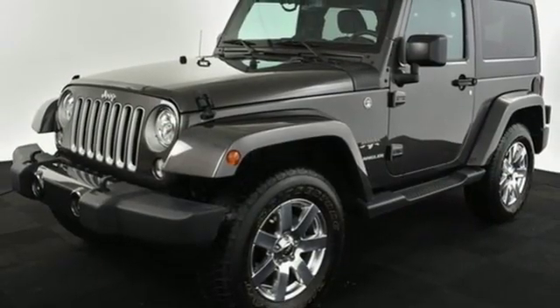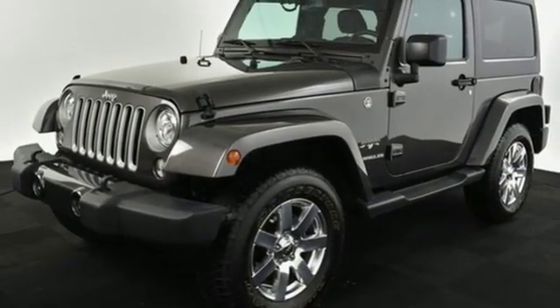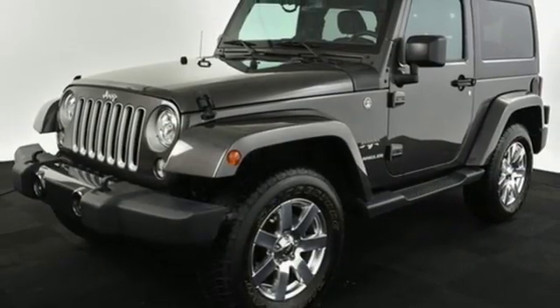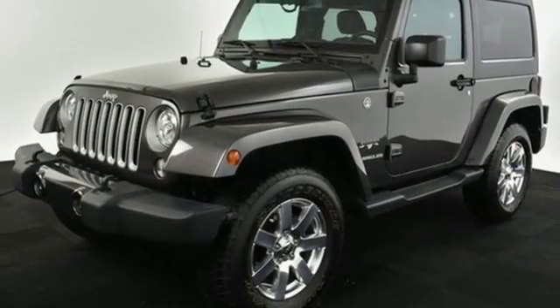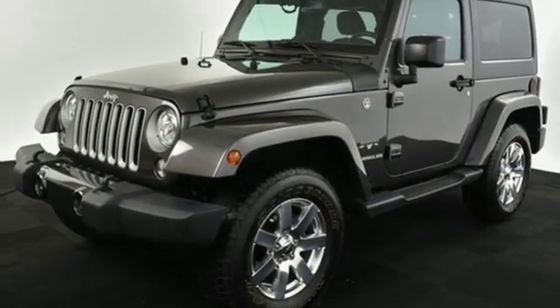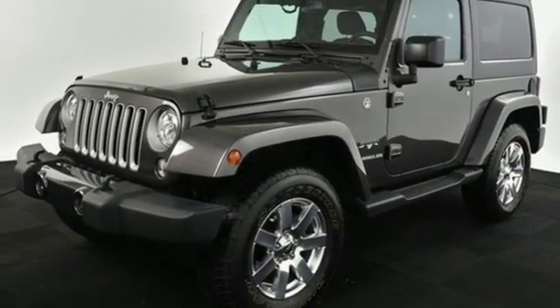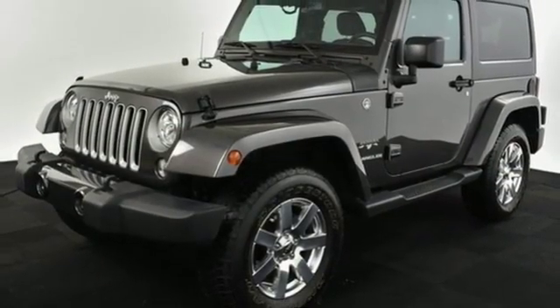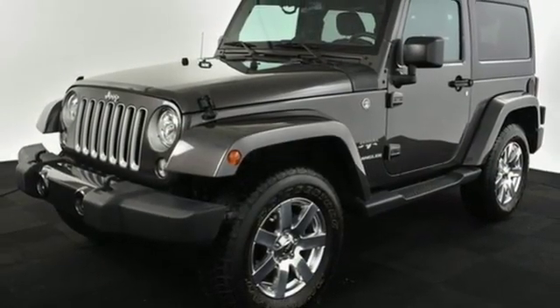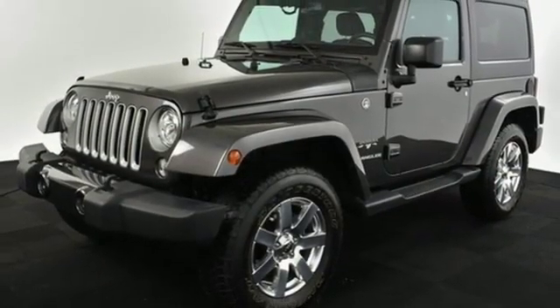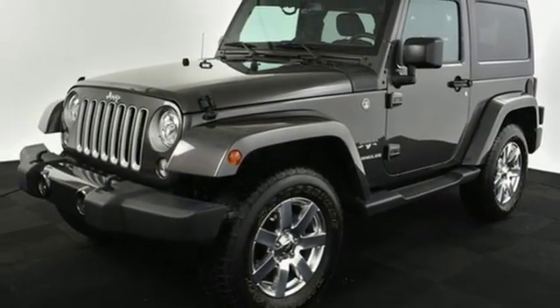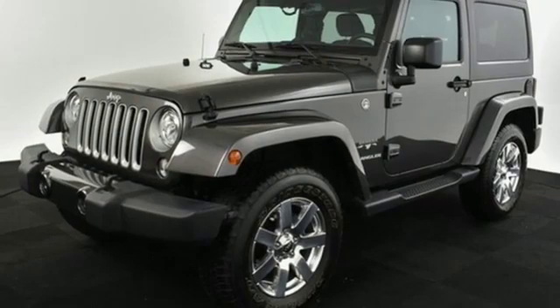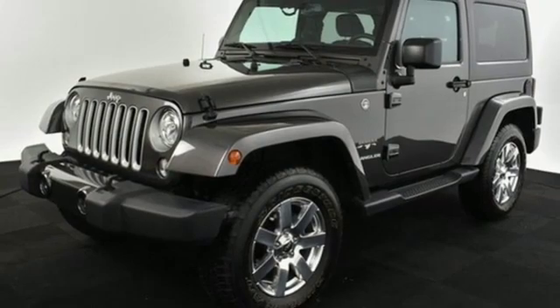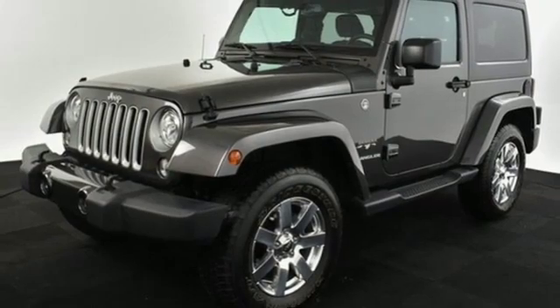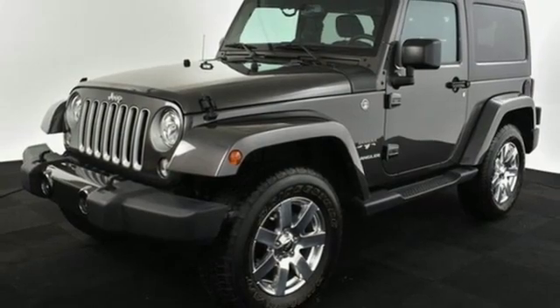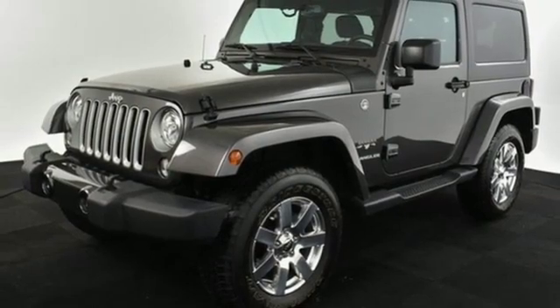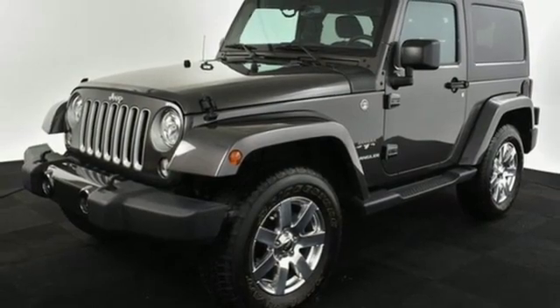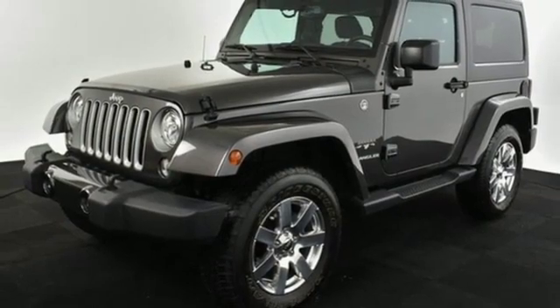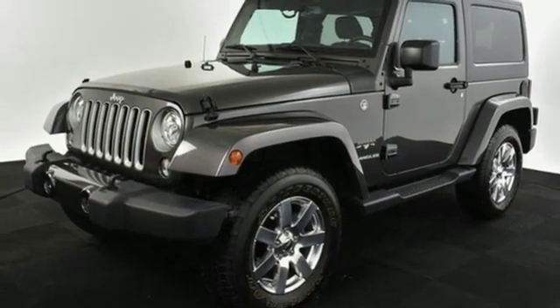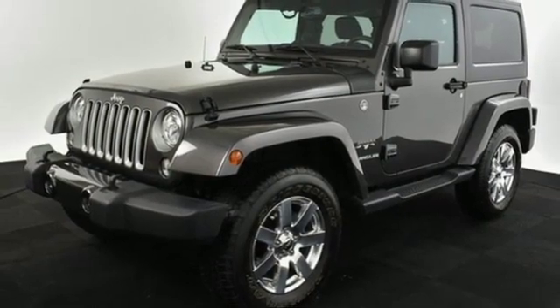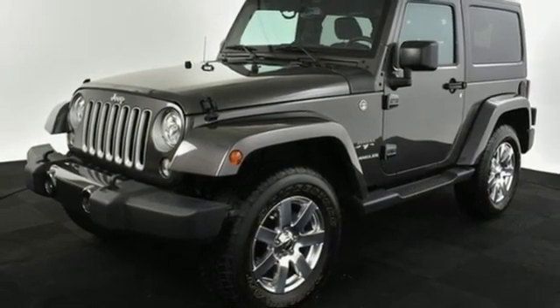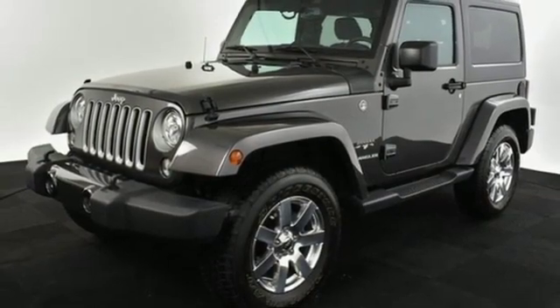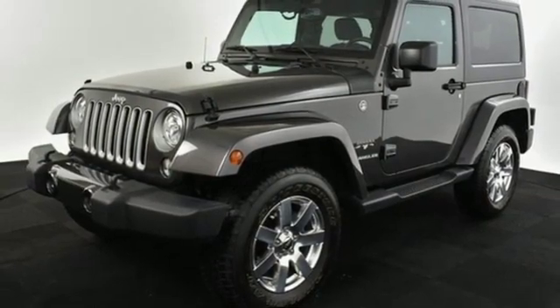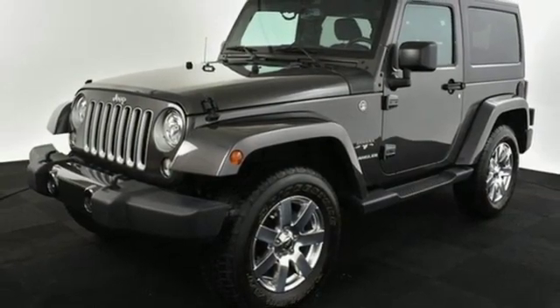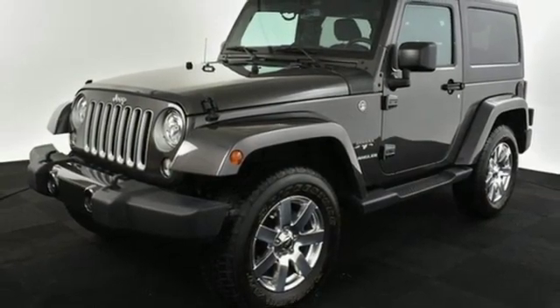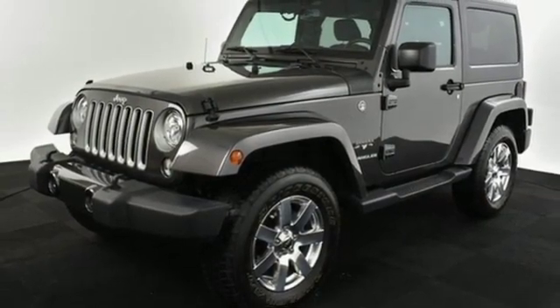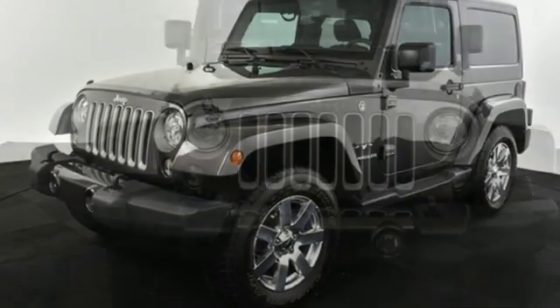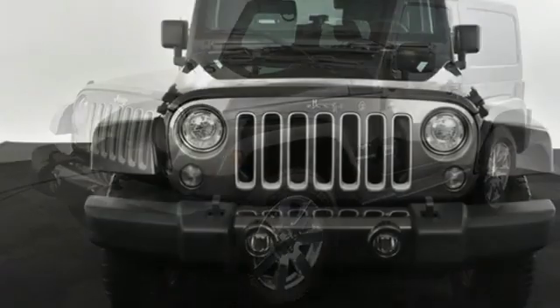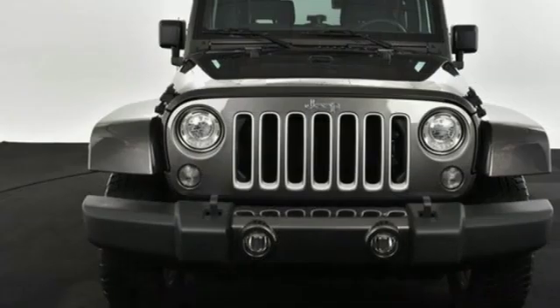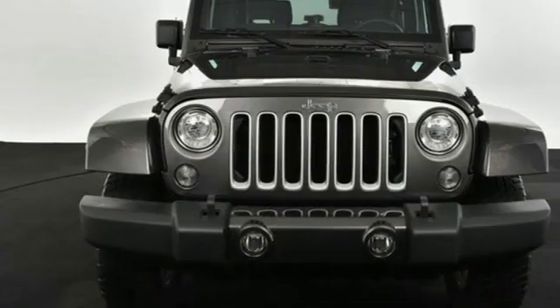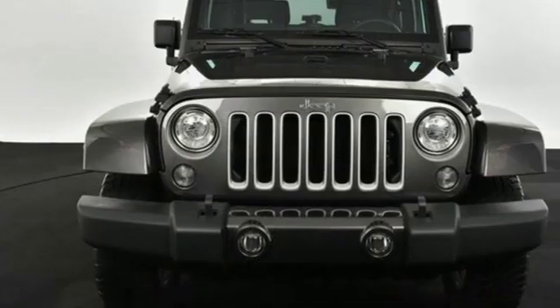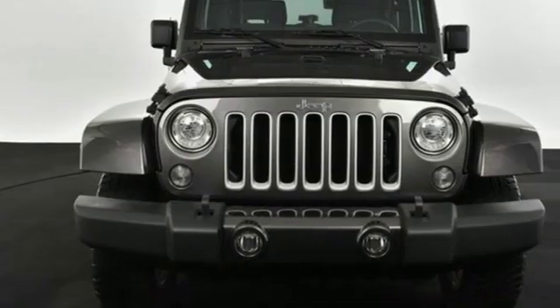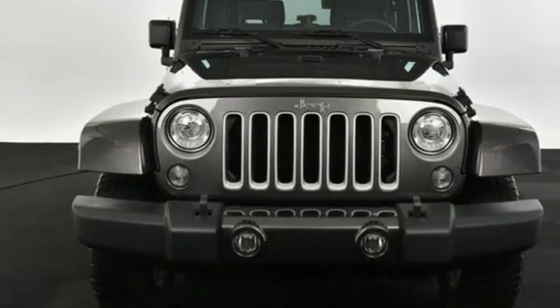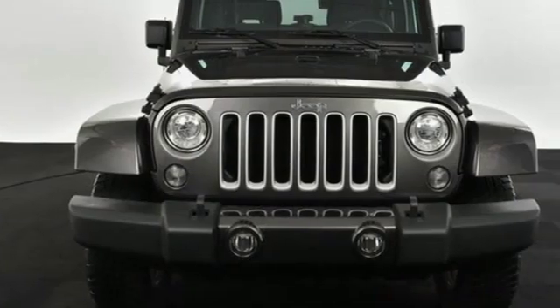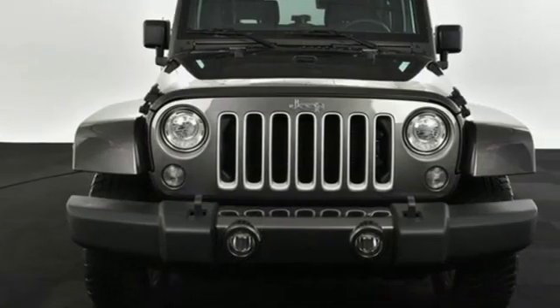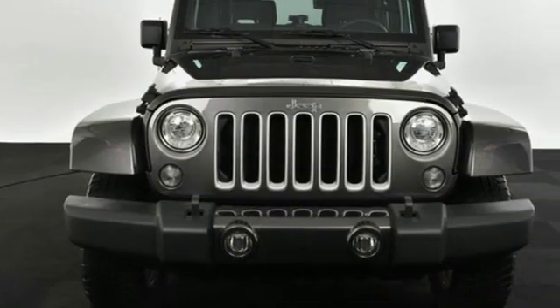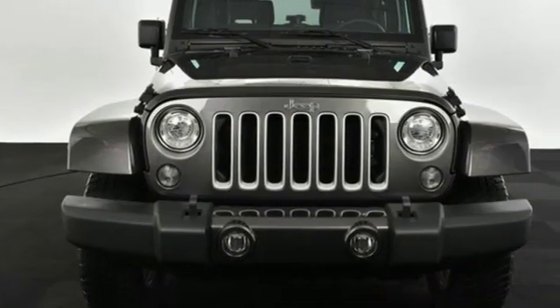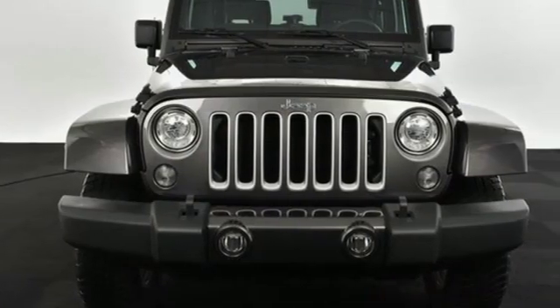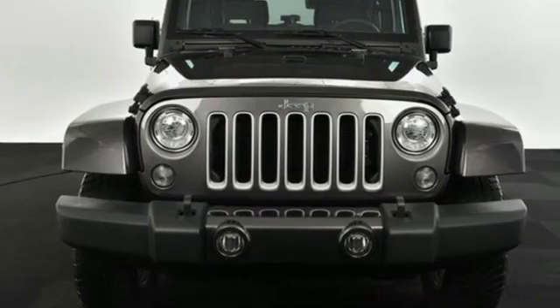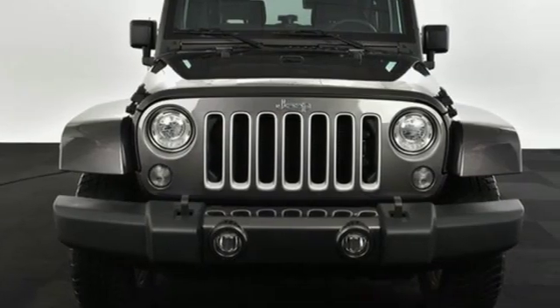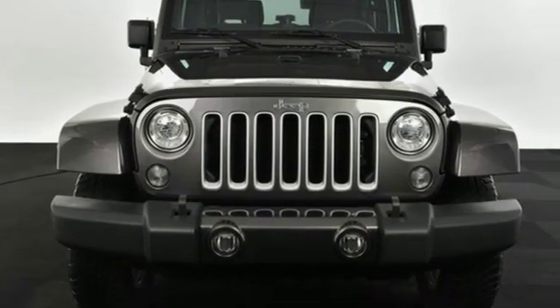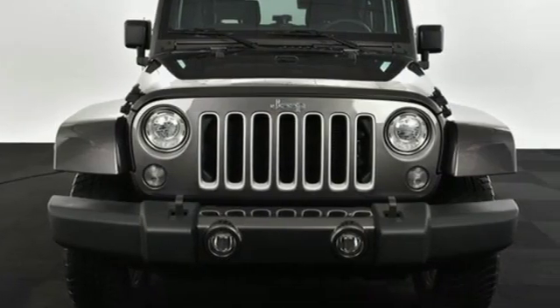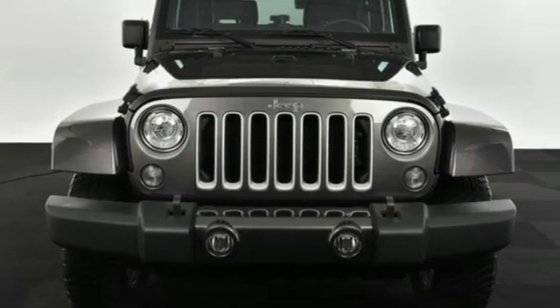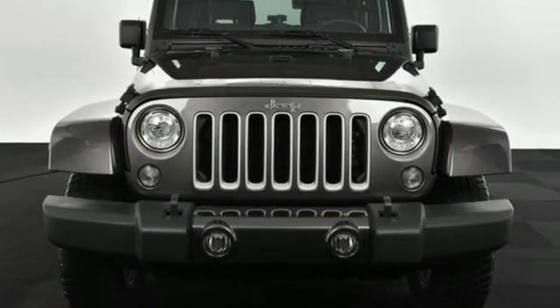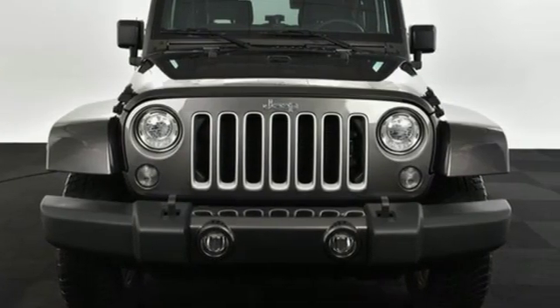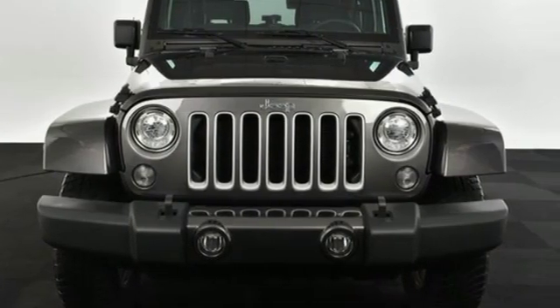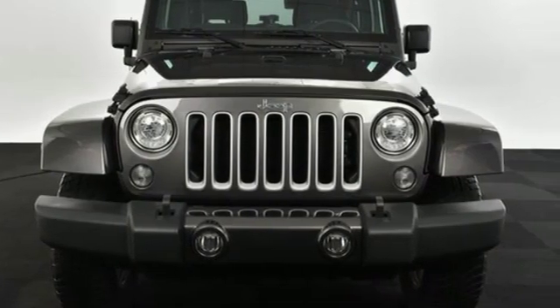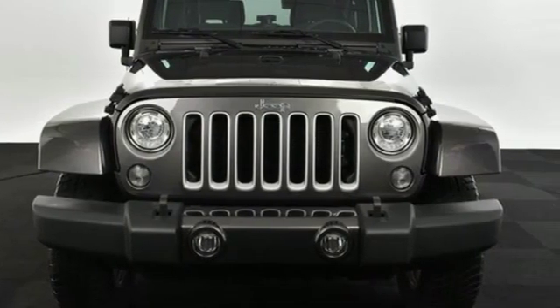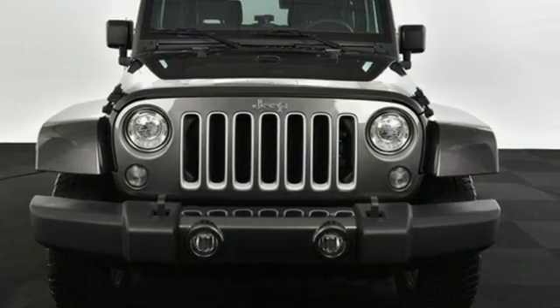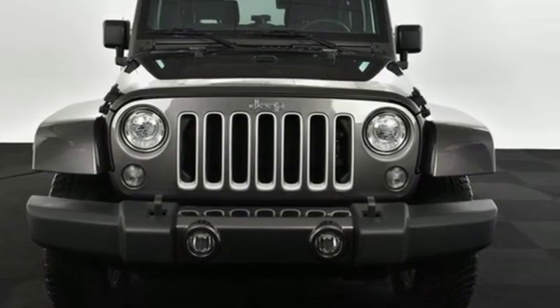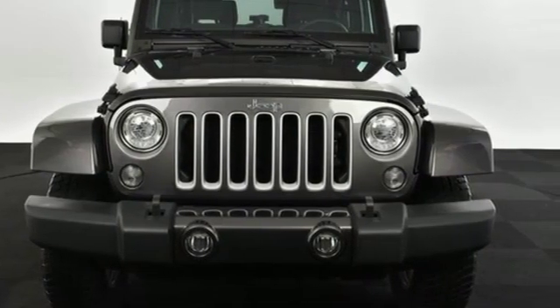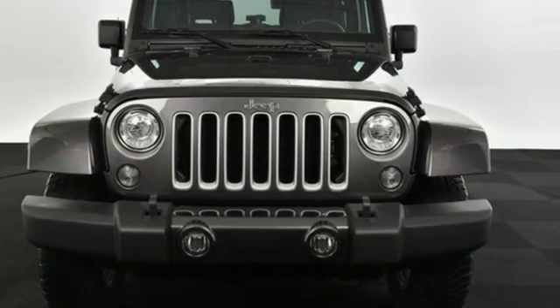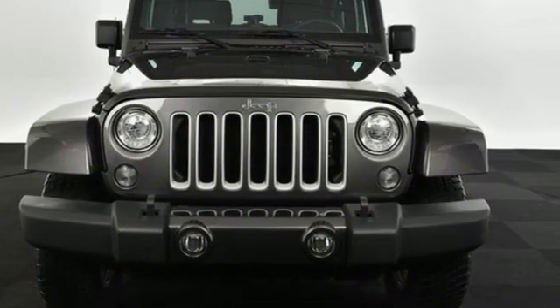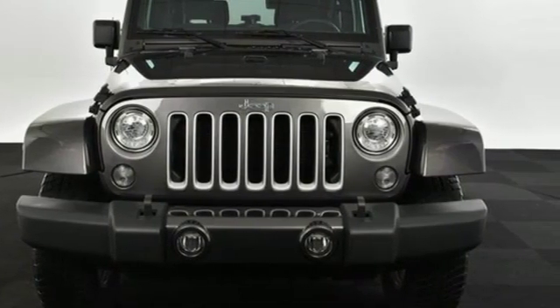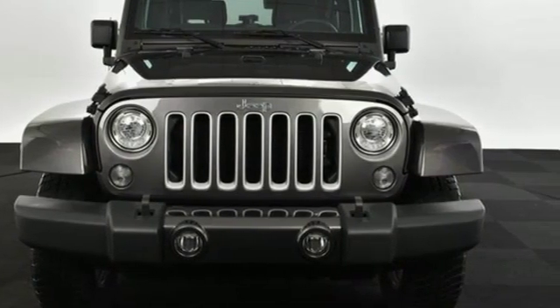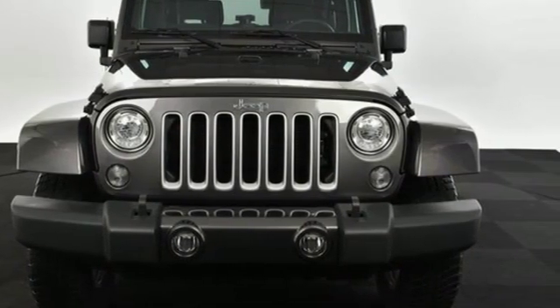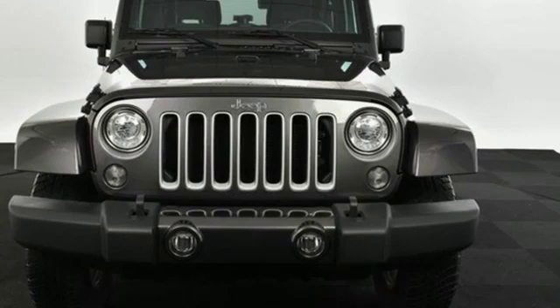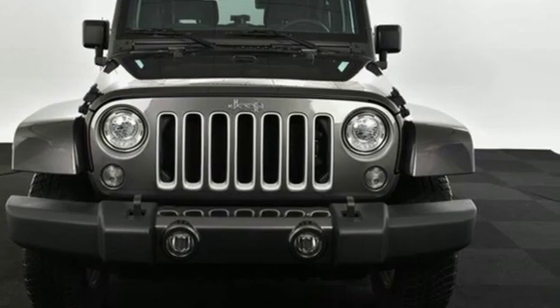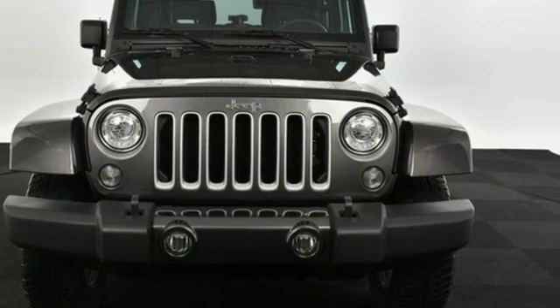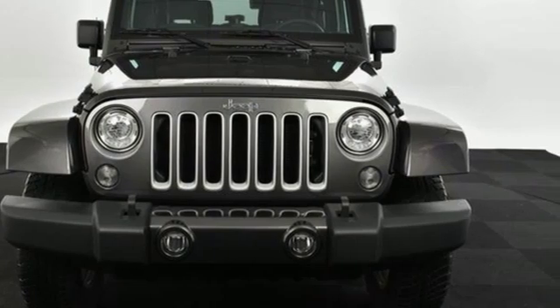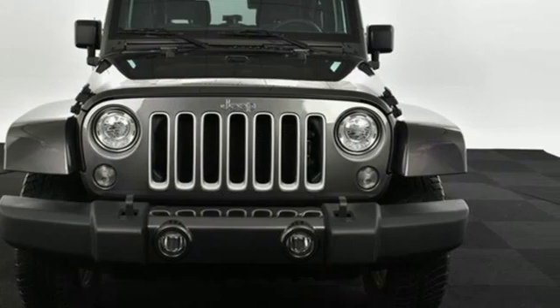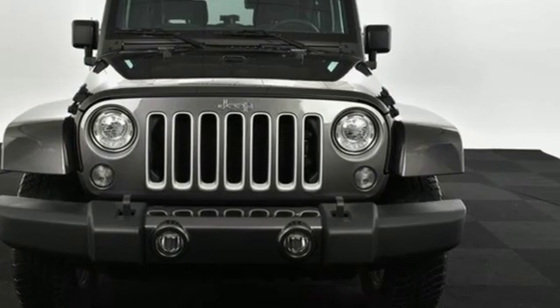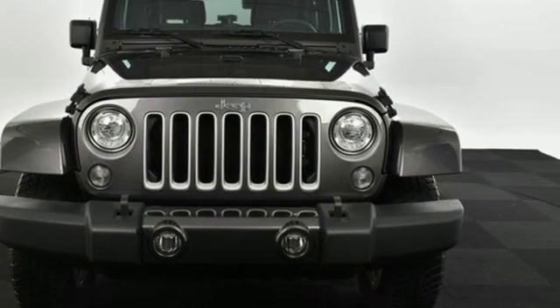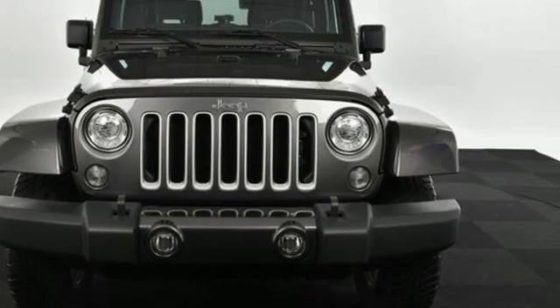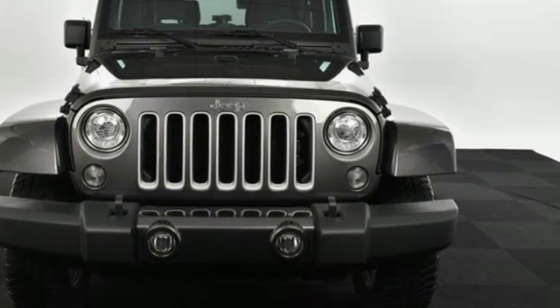Journey anywhere in a Jeep. Someone's going to drive this fantastic vehicle off the lot — it should be you. Test drive it today.